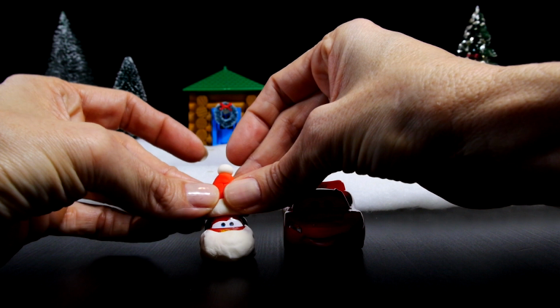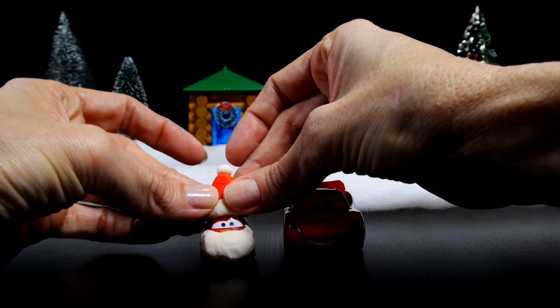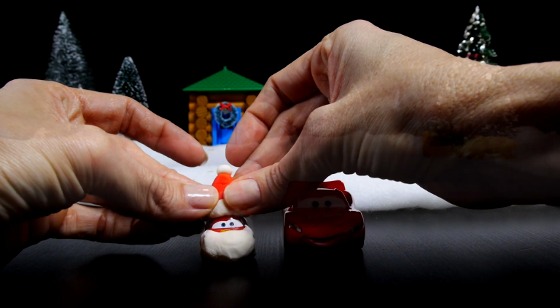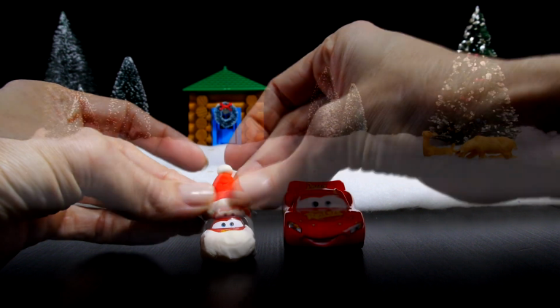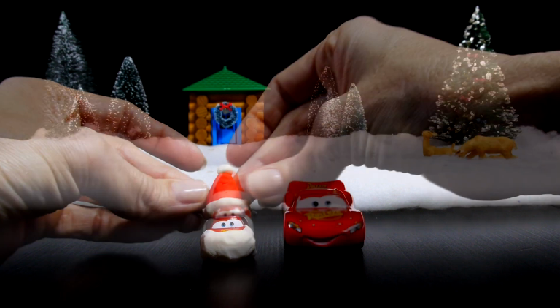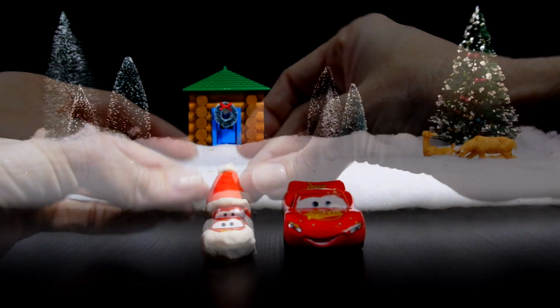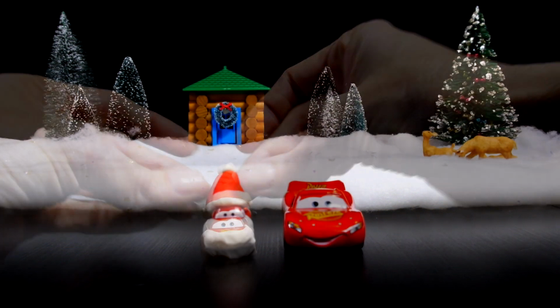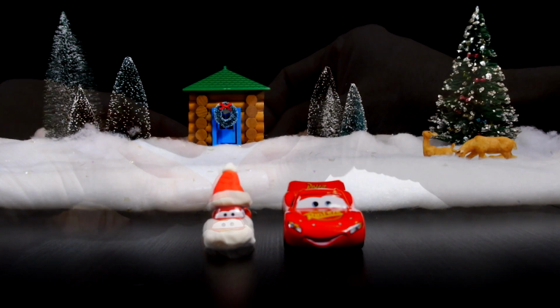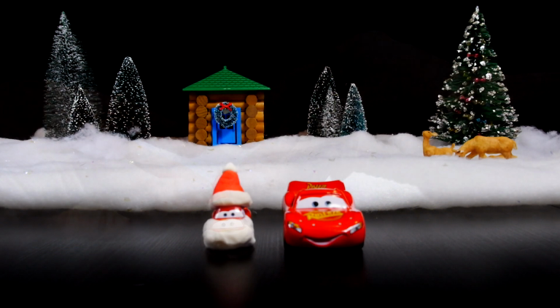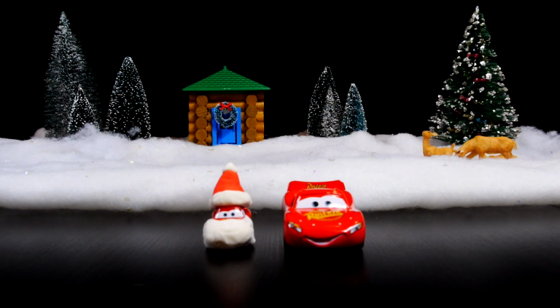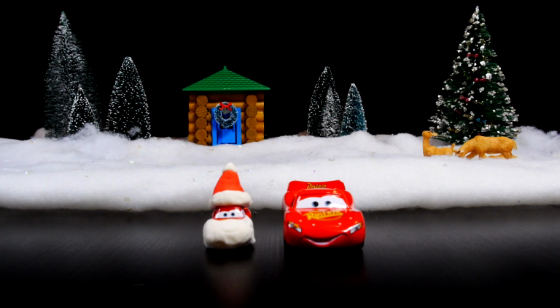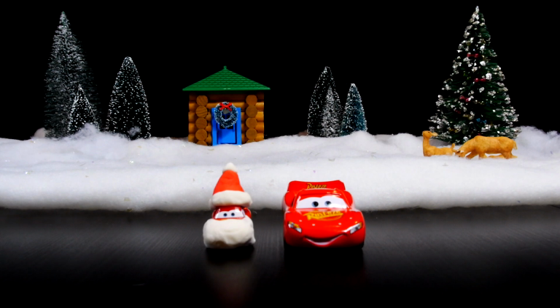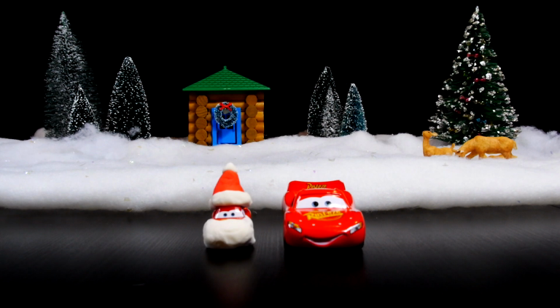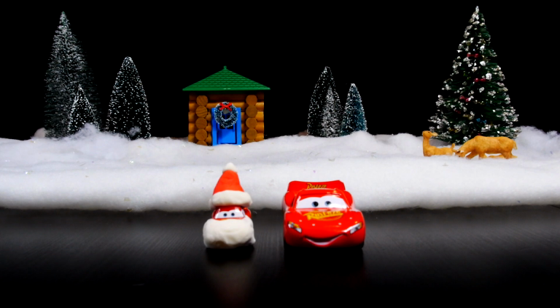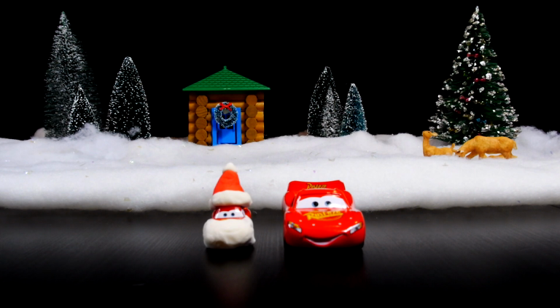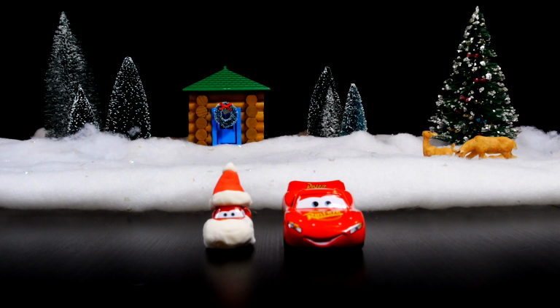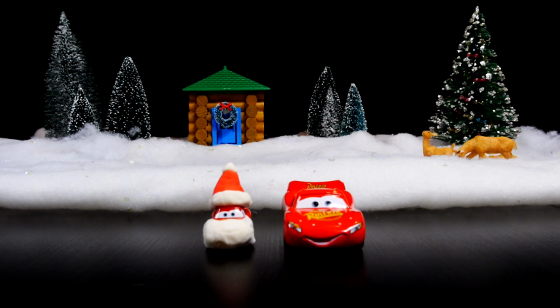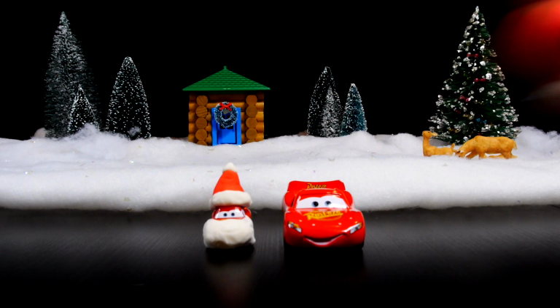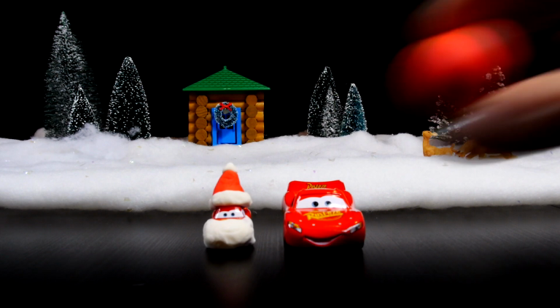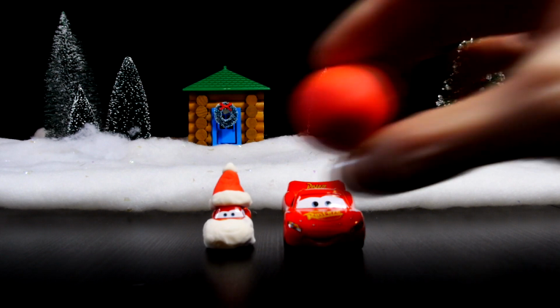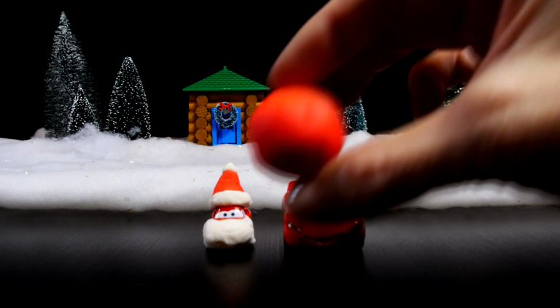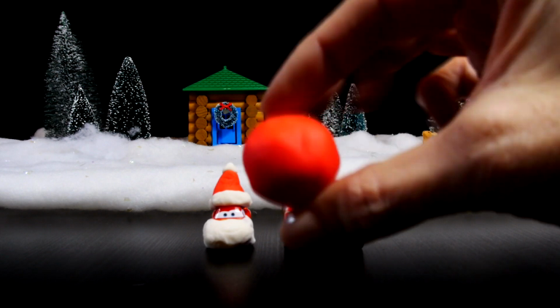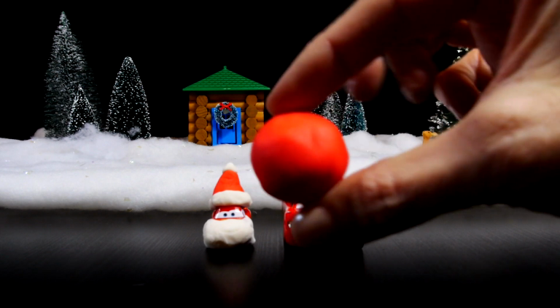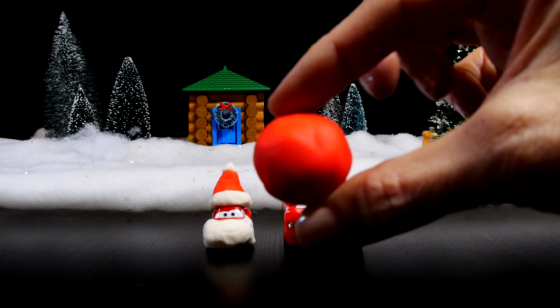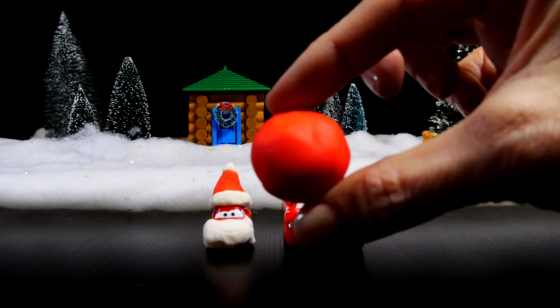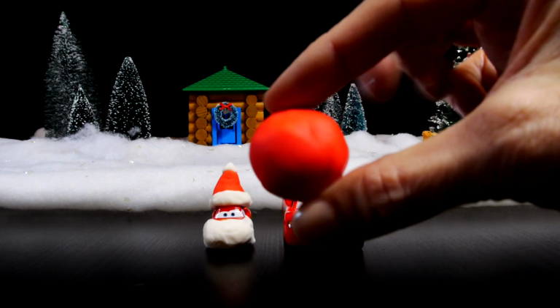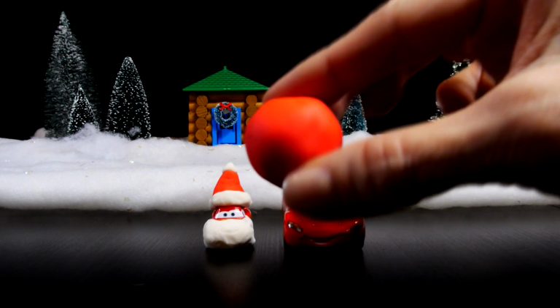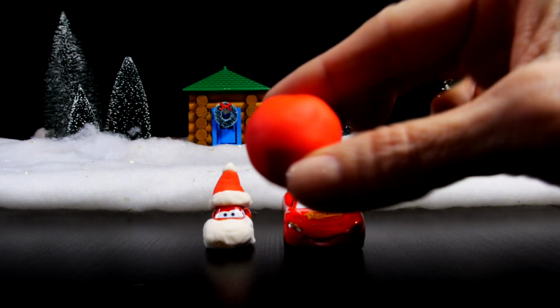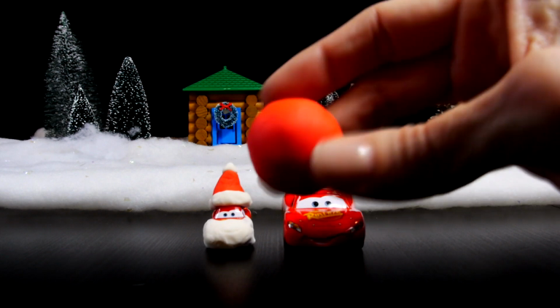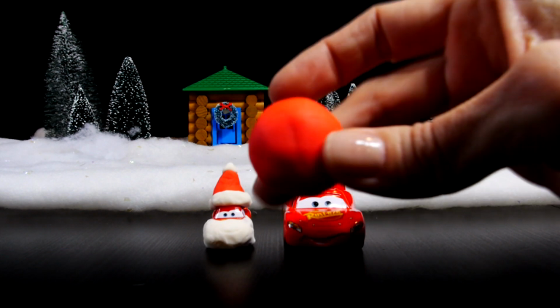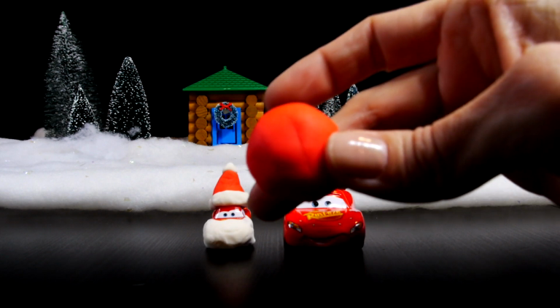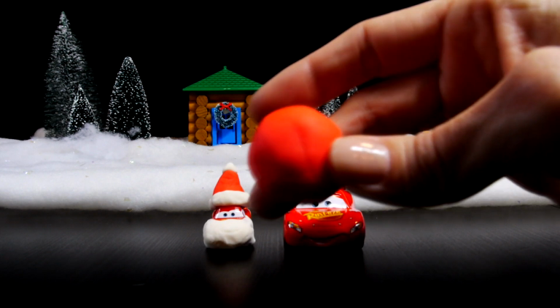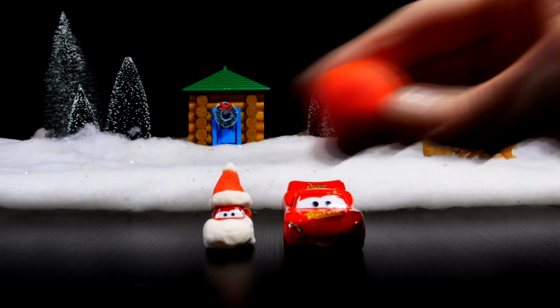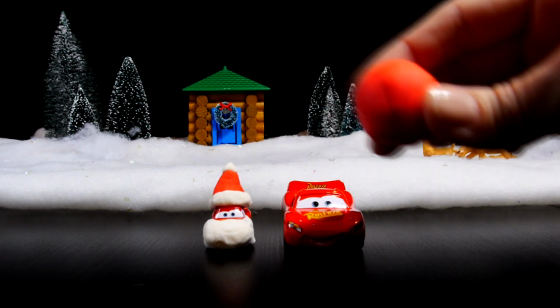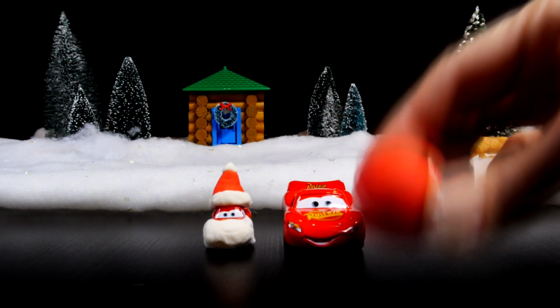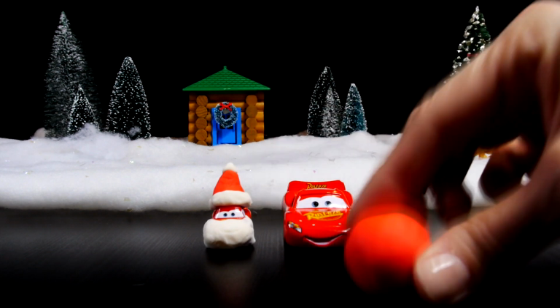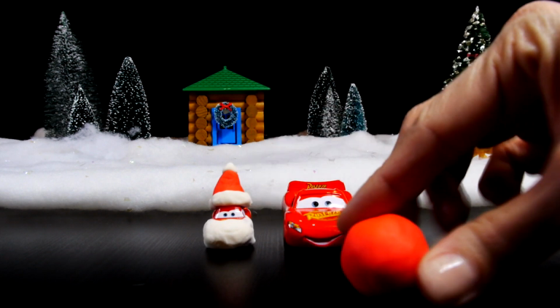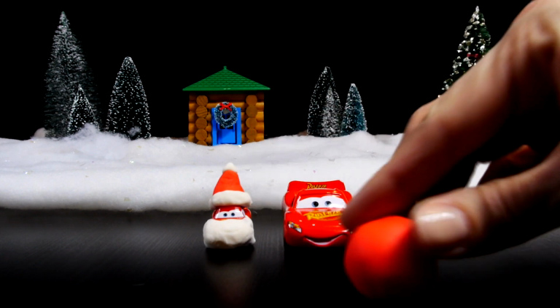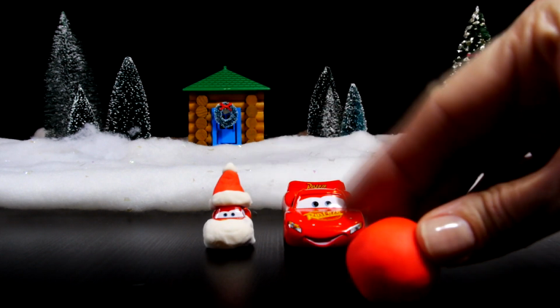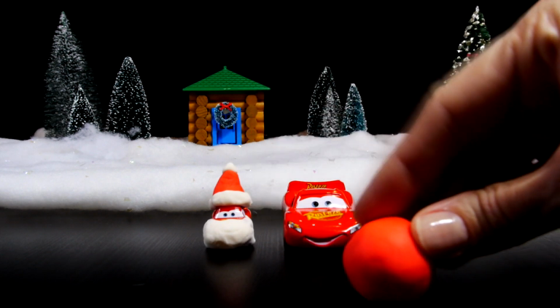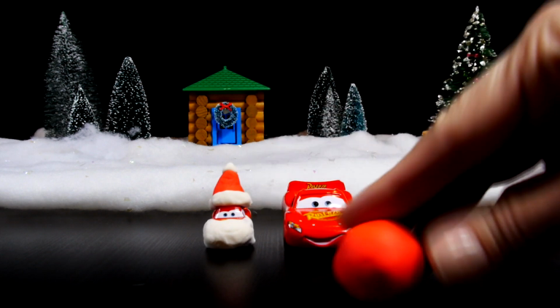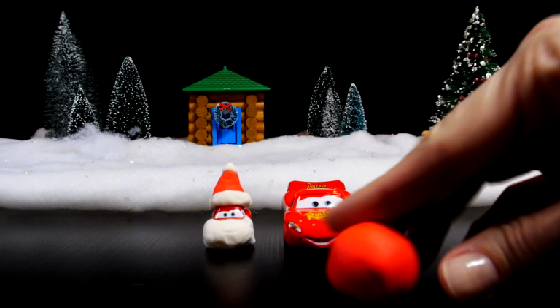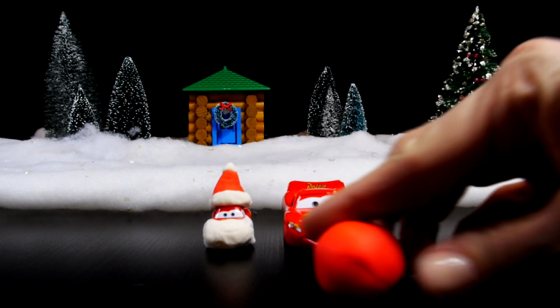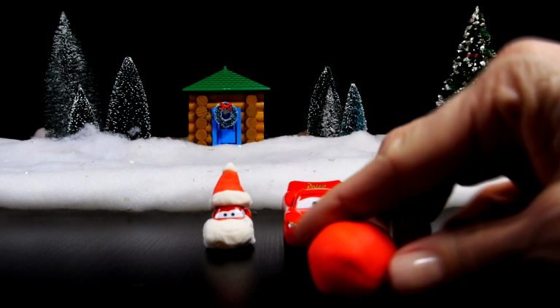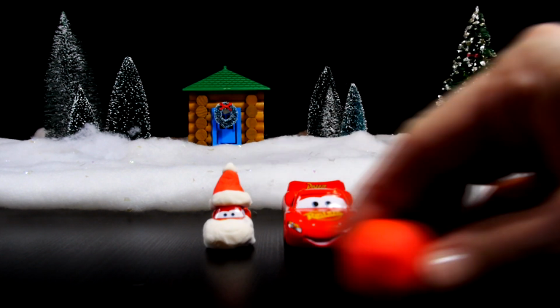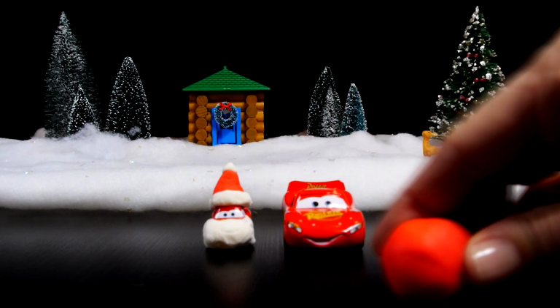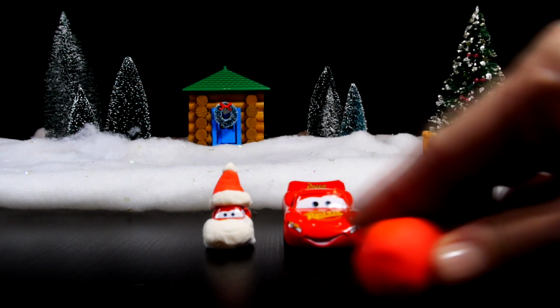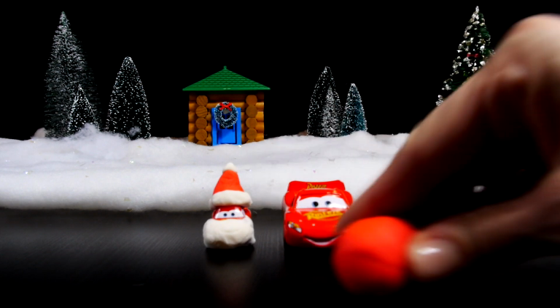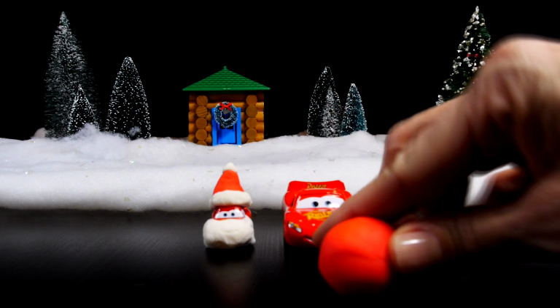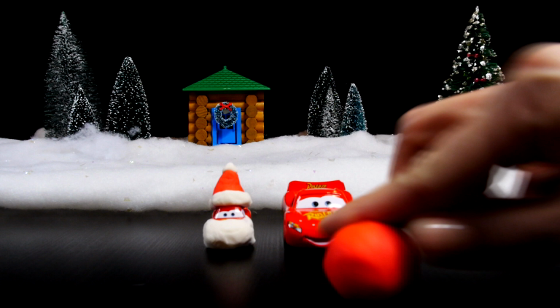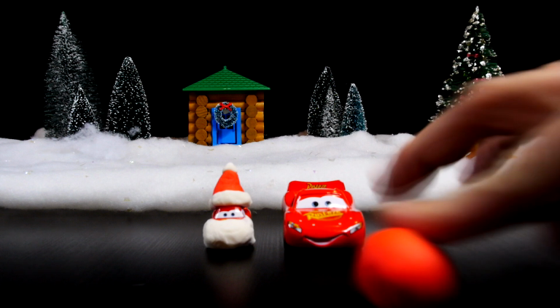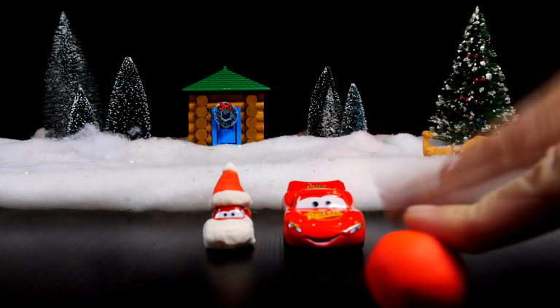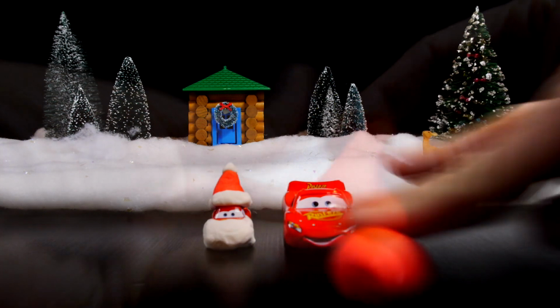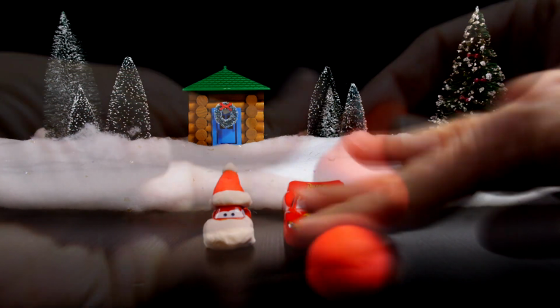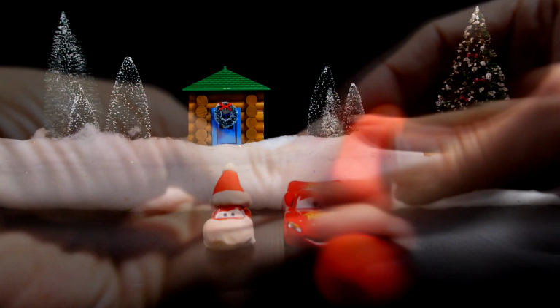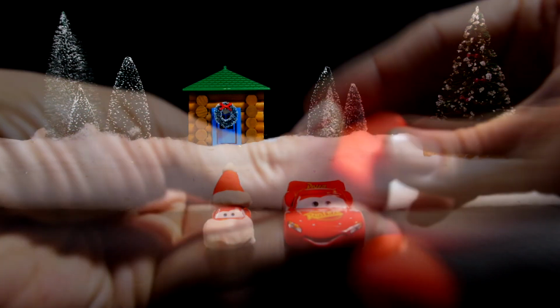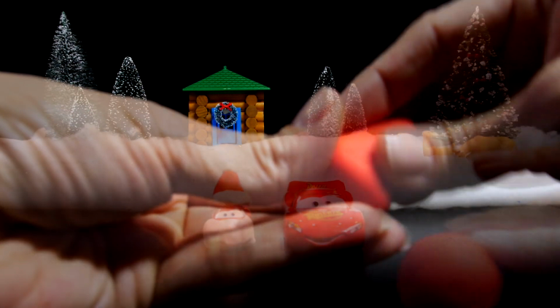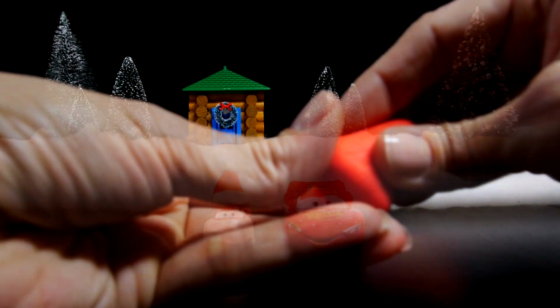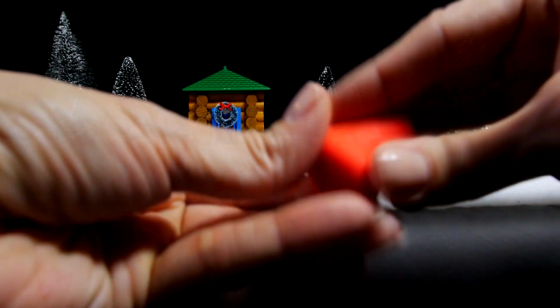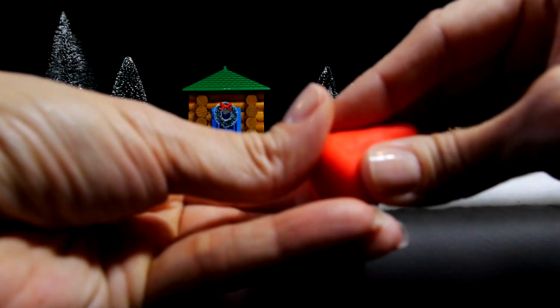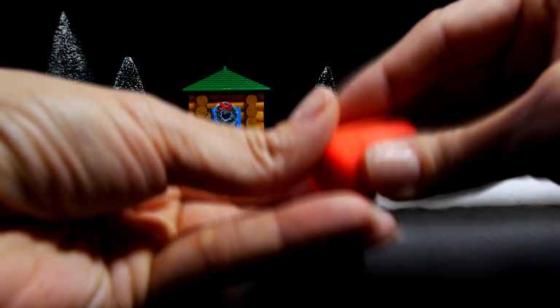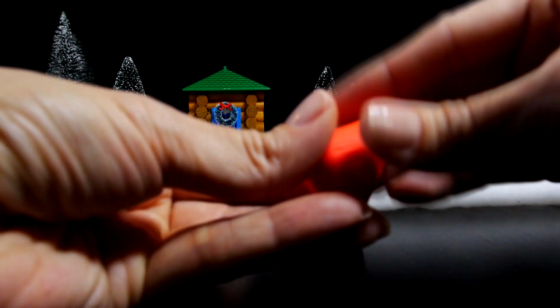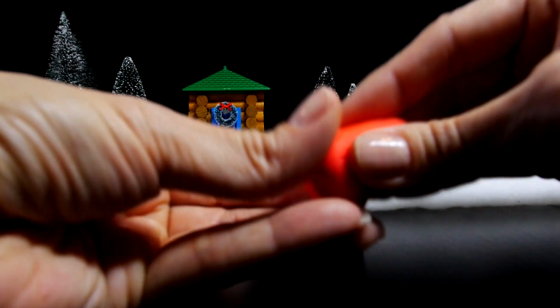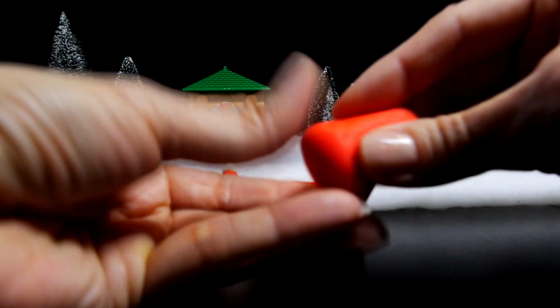And then you just repeat the steps using larger pieces of Play-Doh to create the hat and beard for the bigger Lightning McQueen.